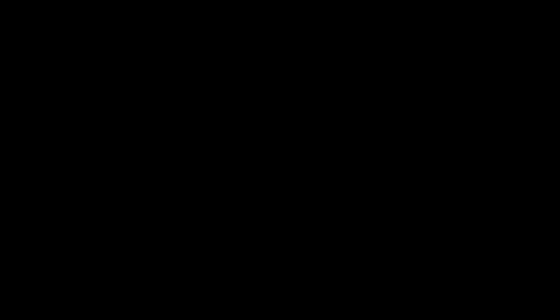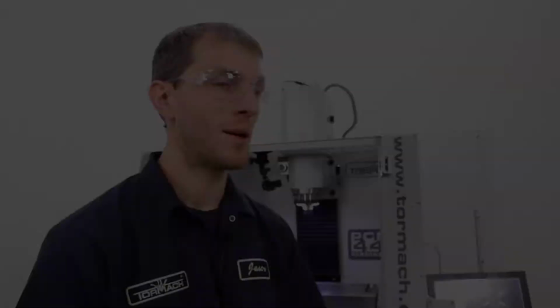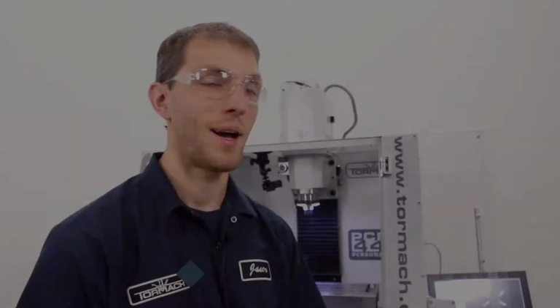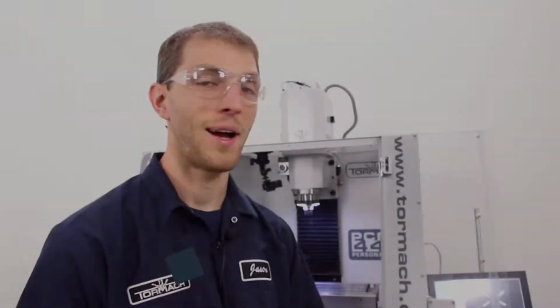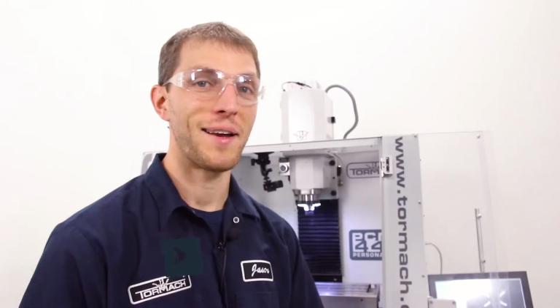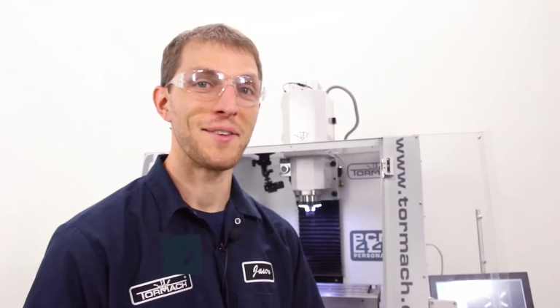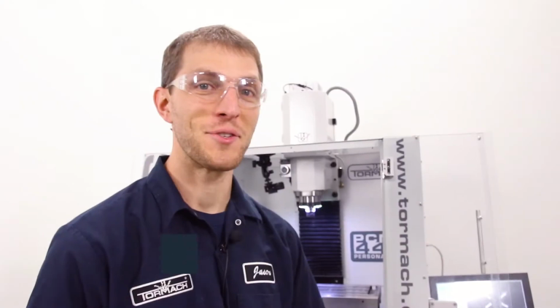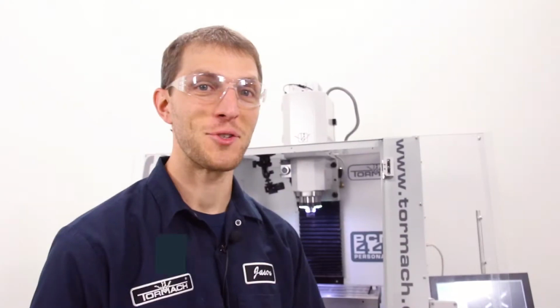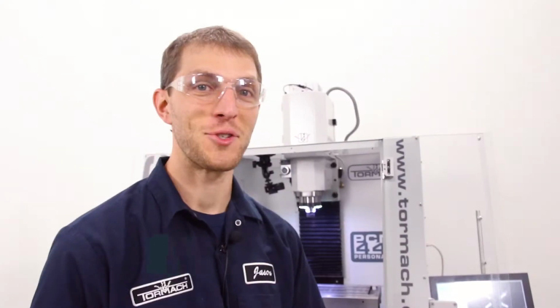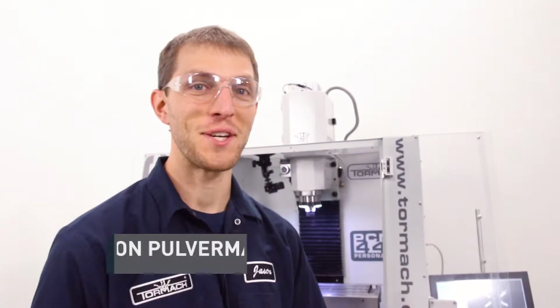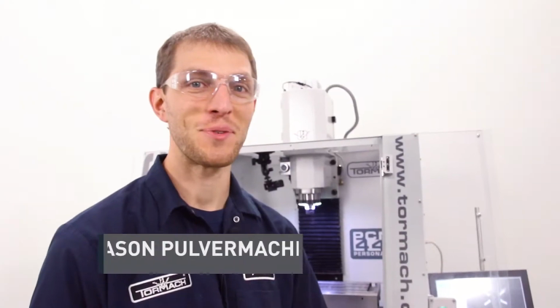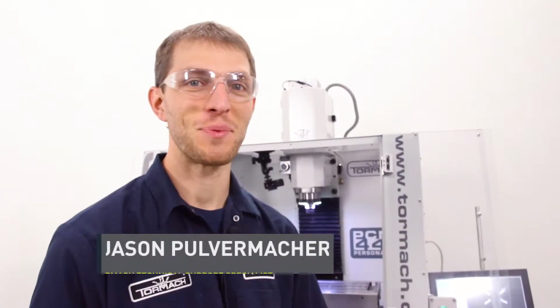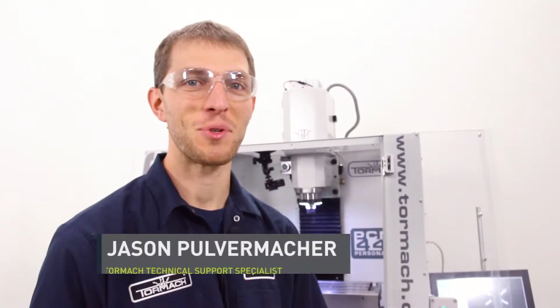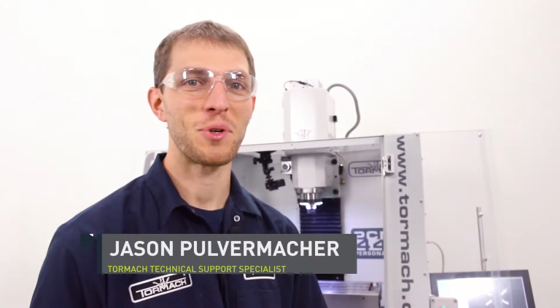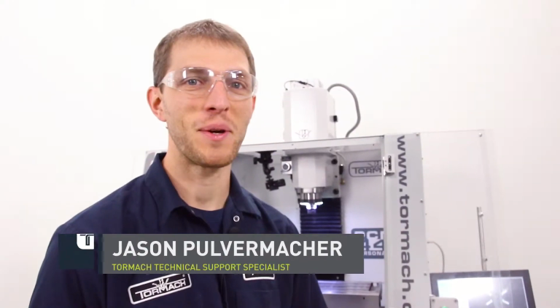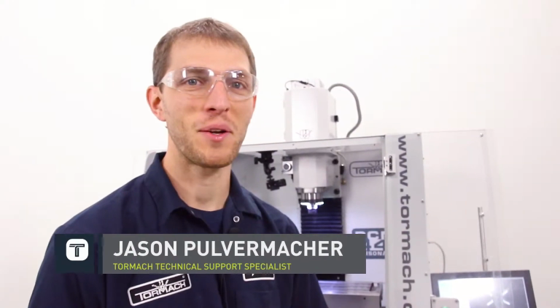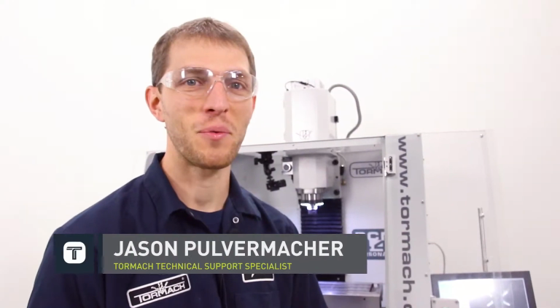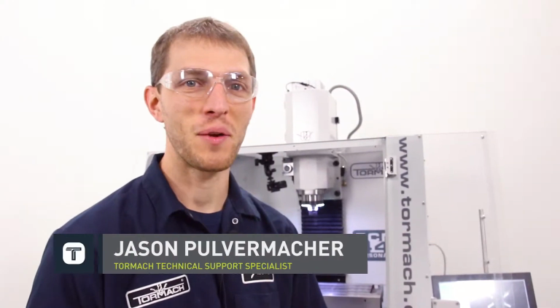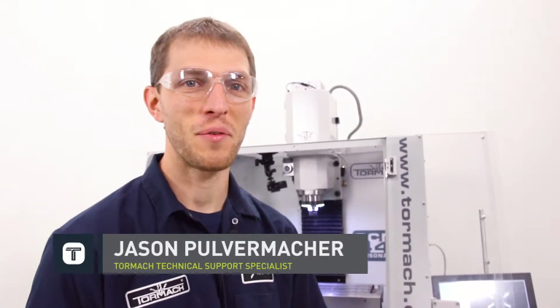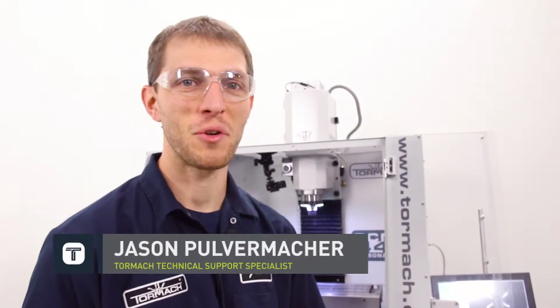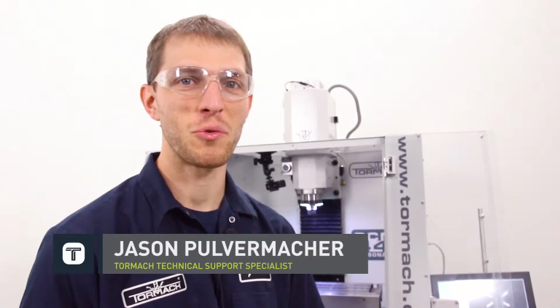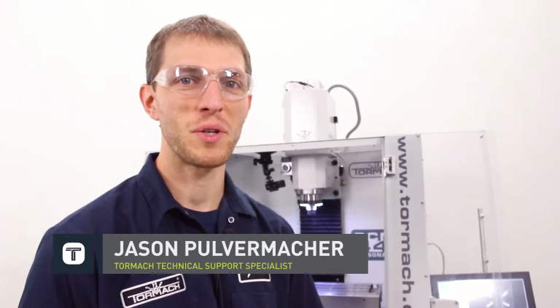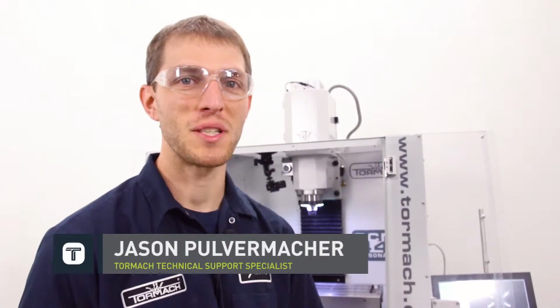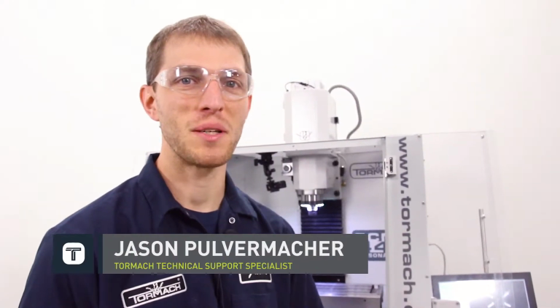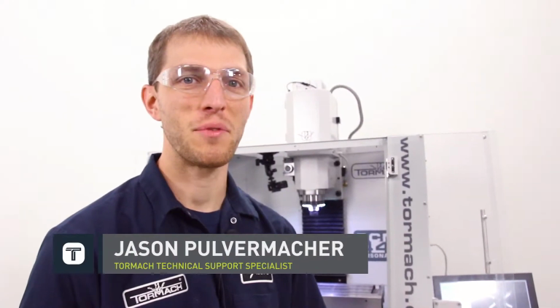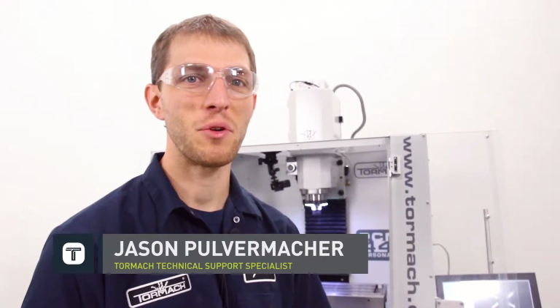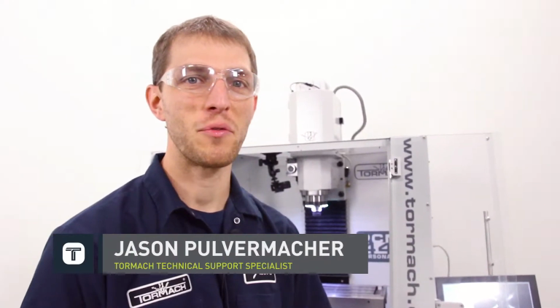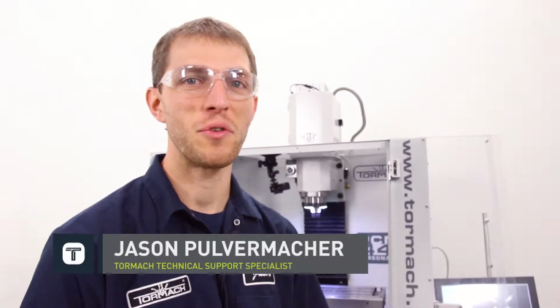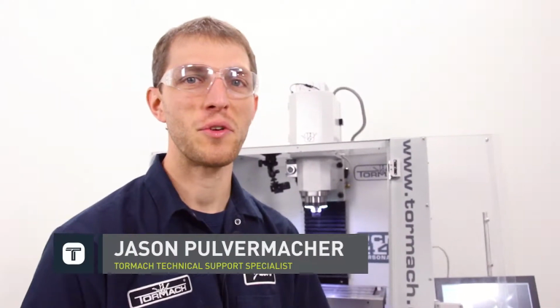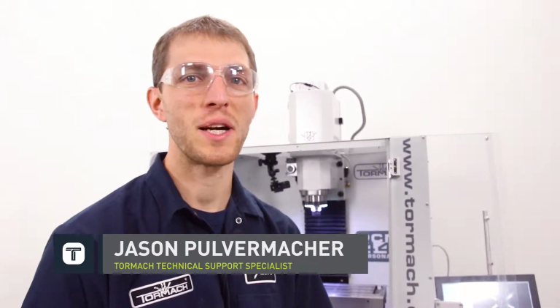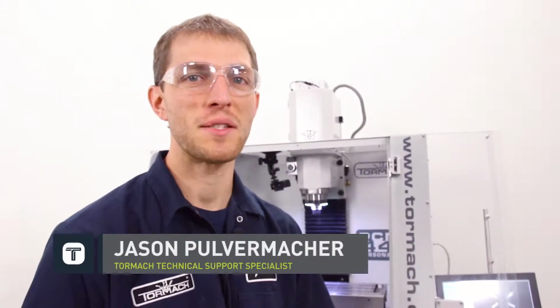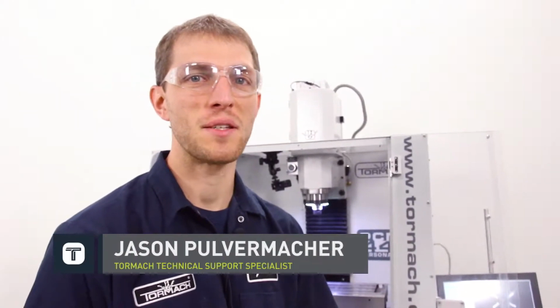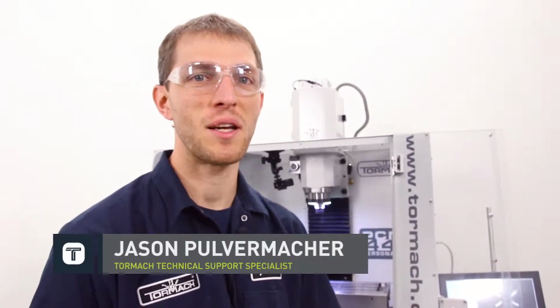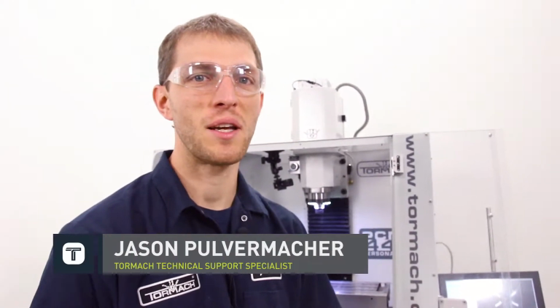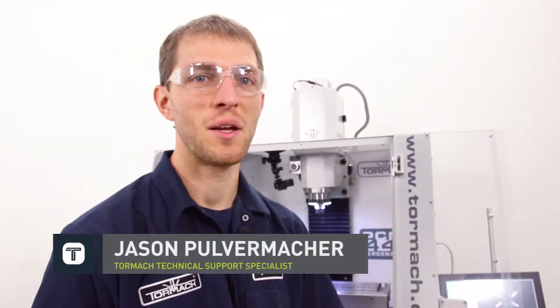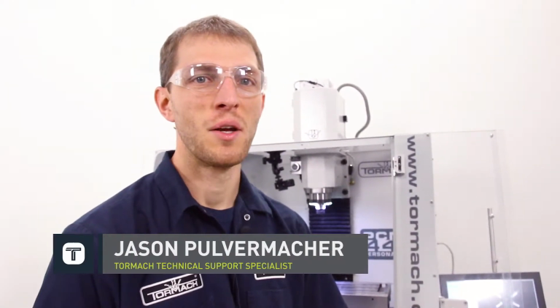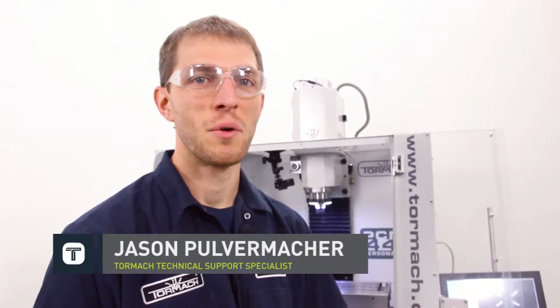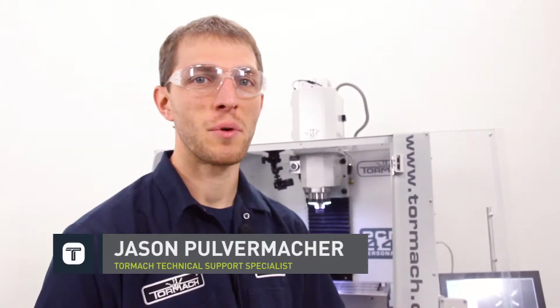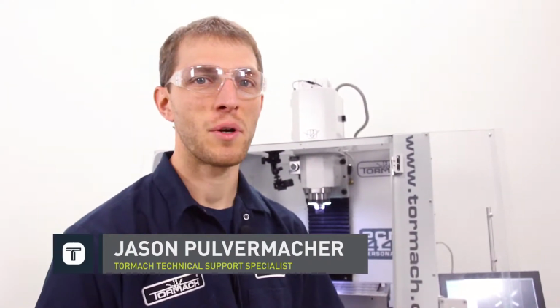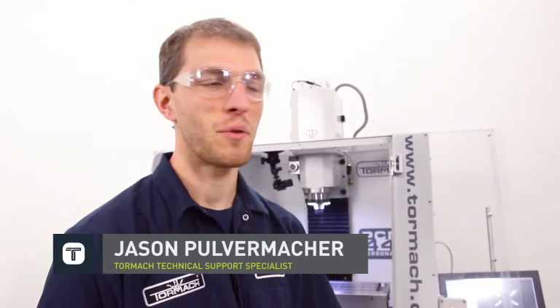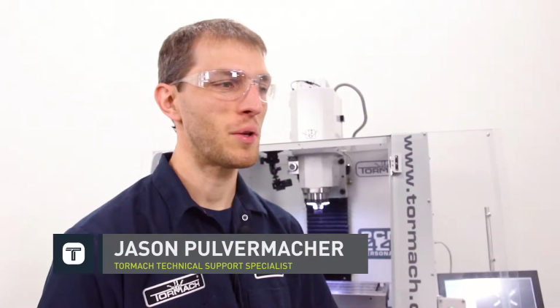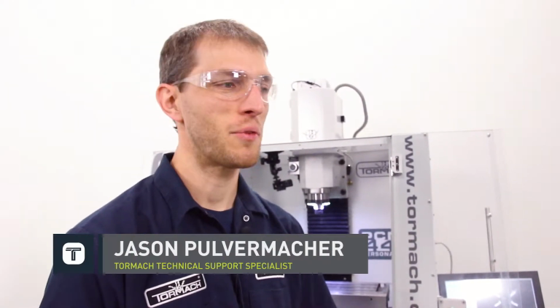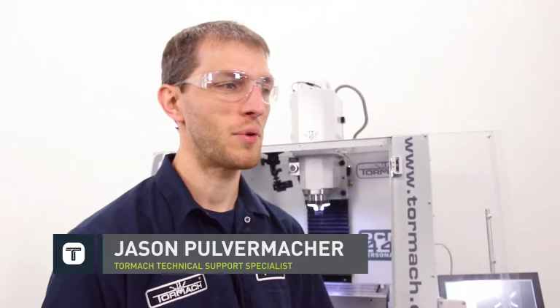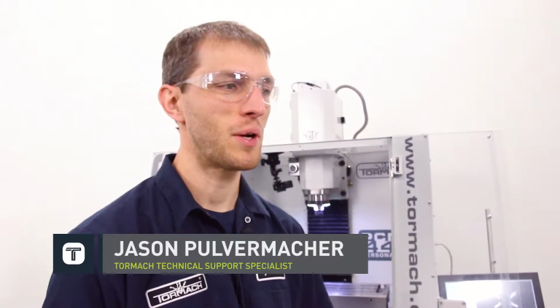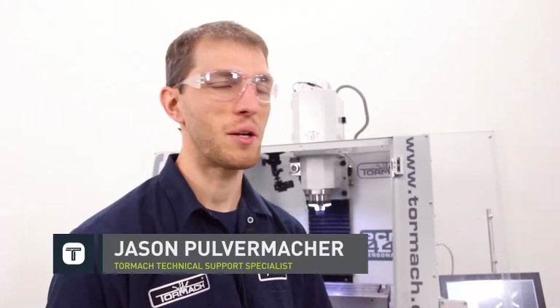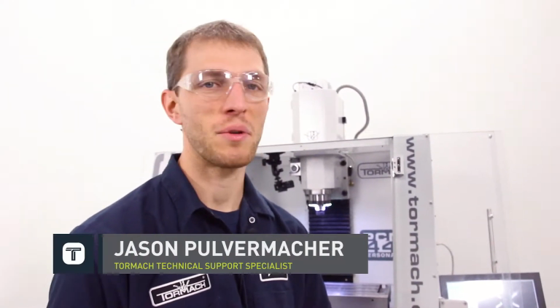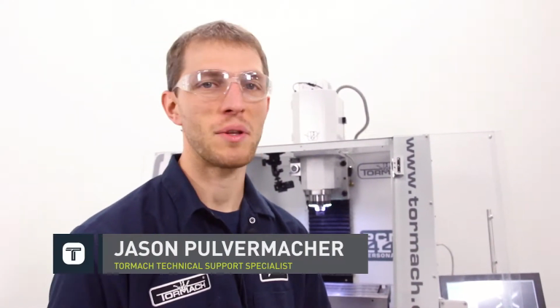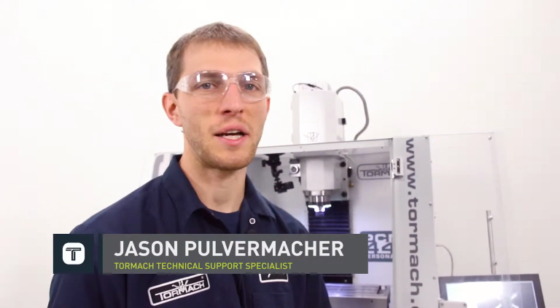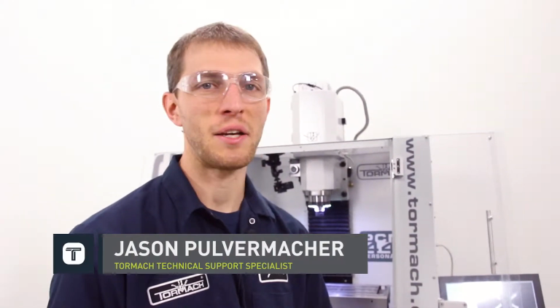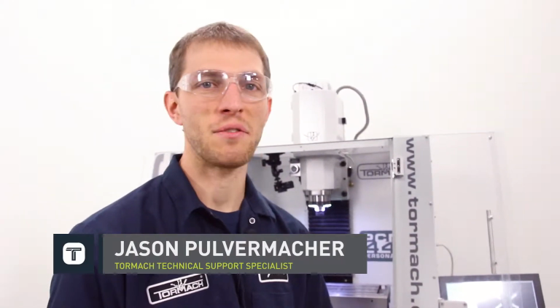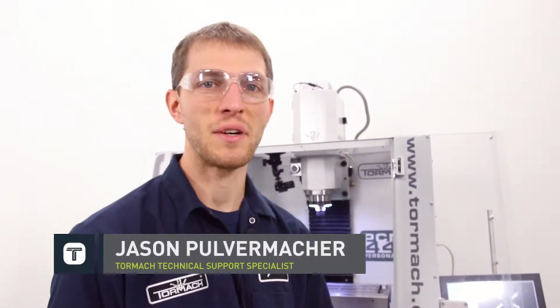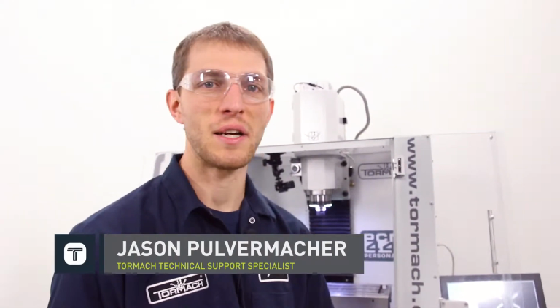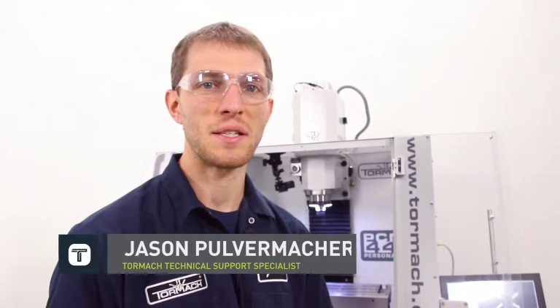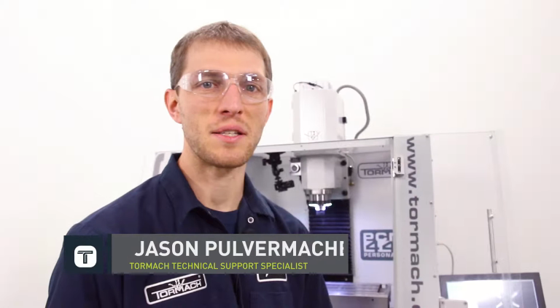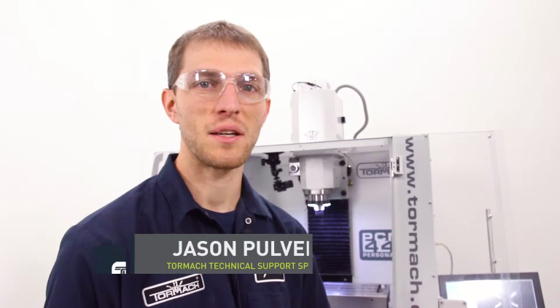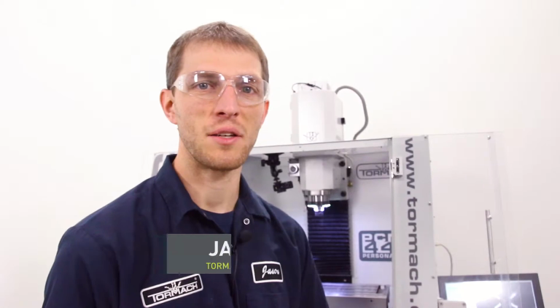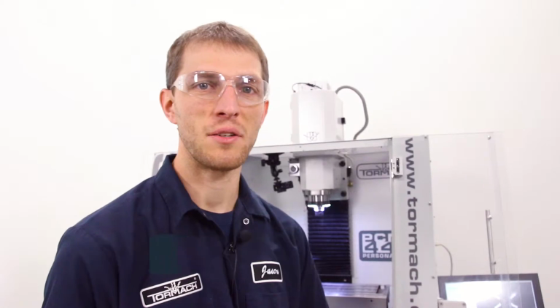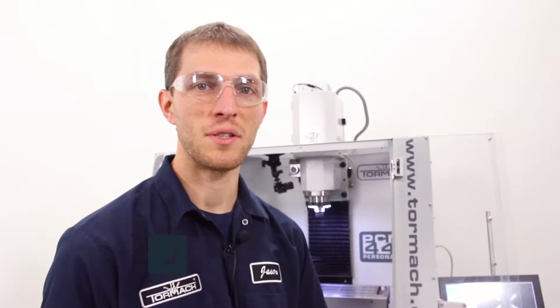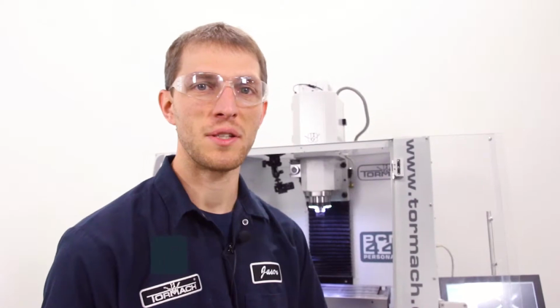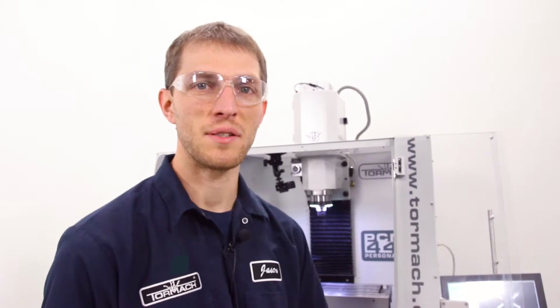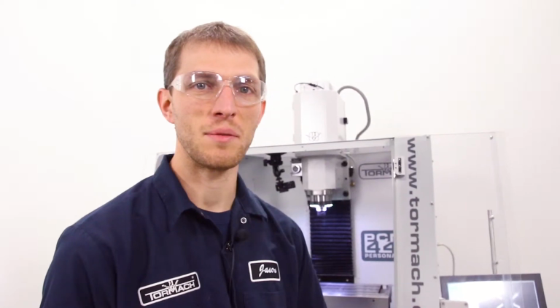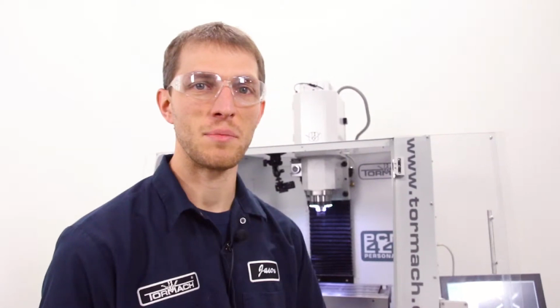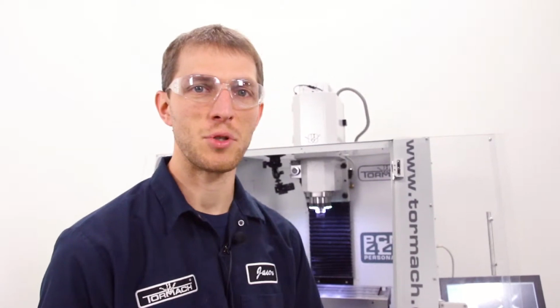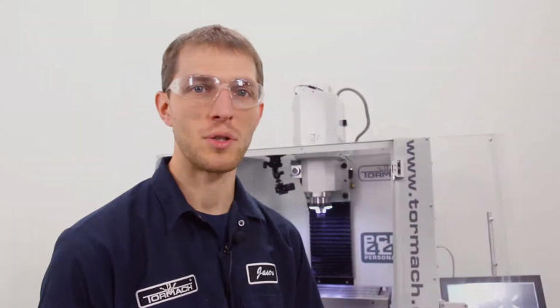Hi, this is Jason with Tormach. We have a quick tip video for you guys today. We're going to run through how to align your vise on your CNC machine.